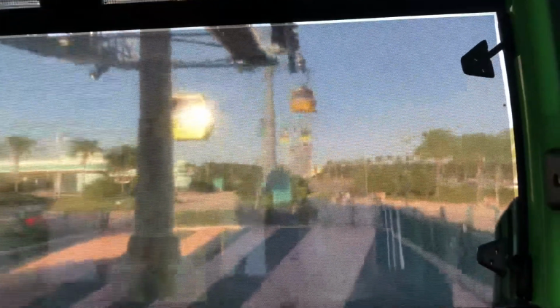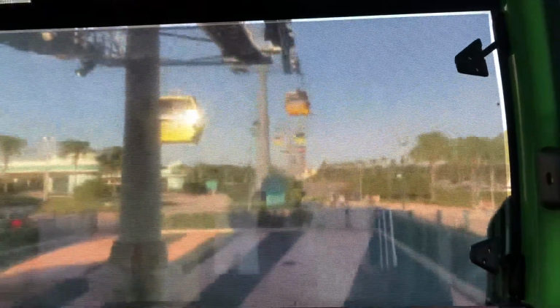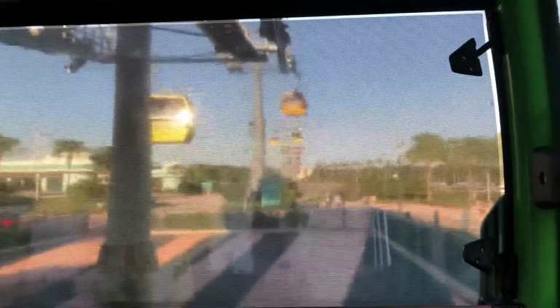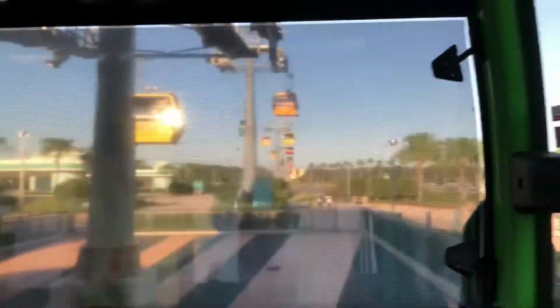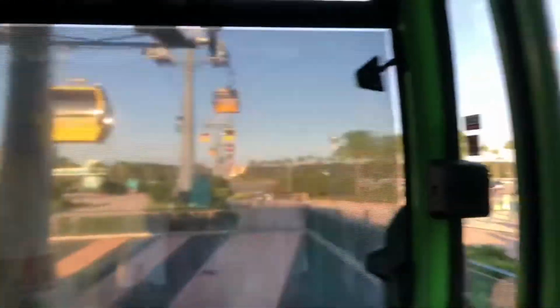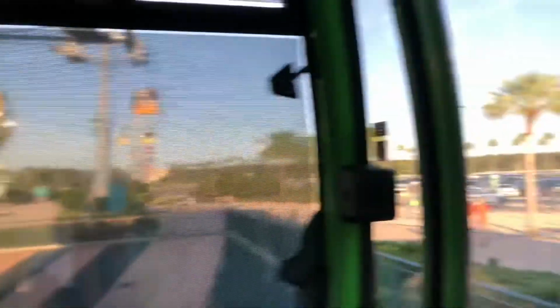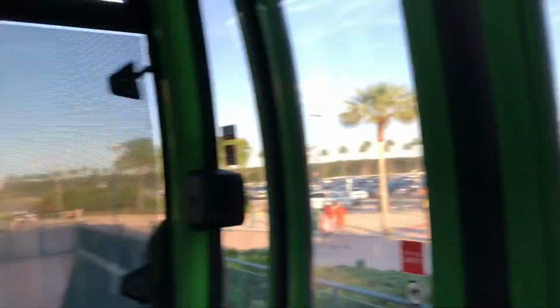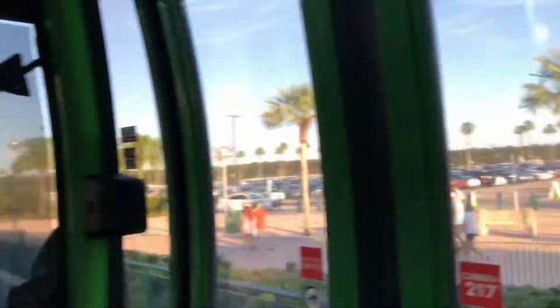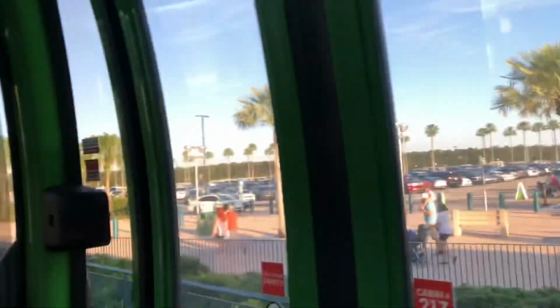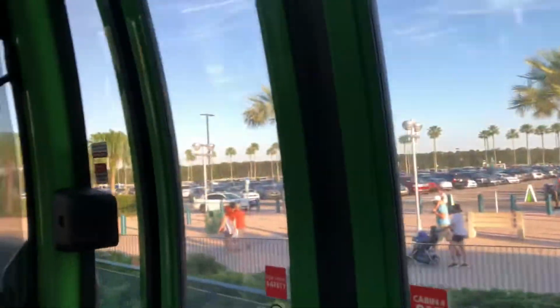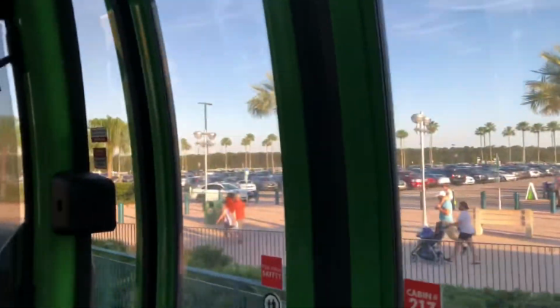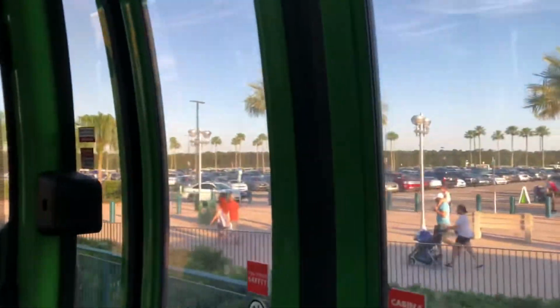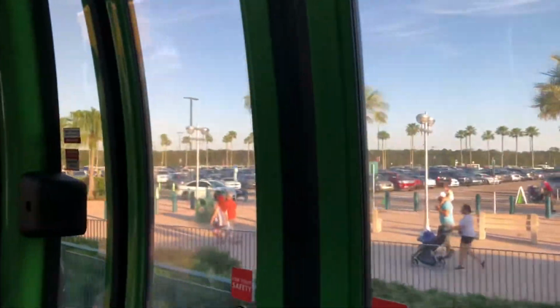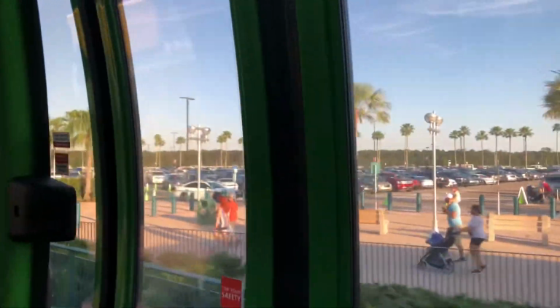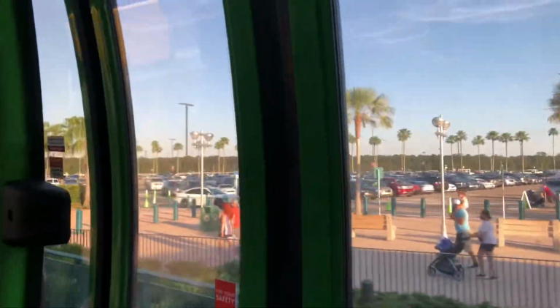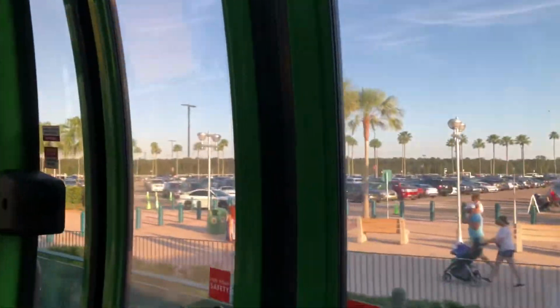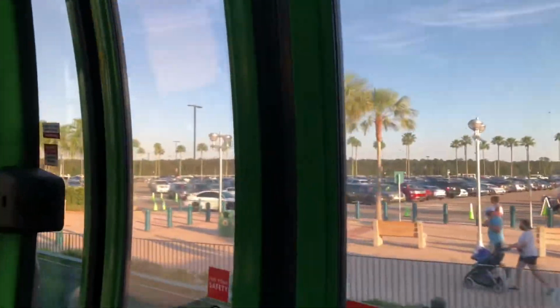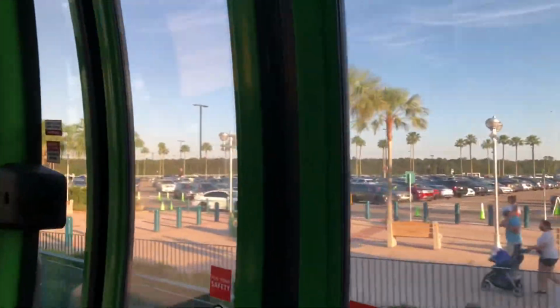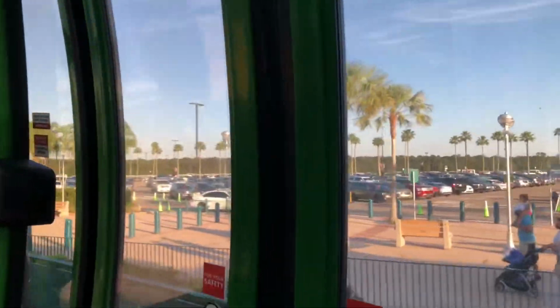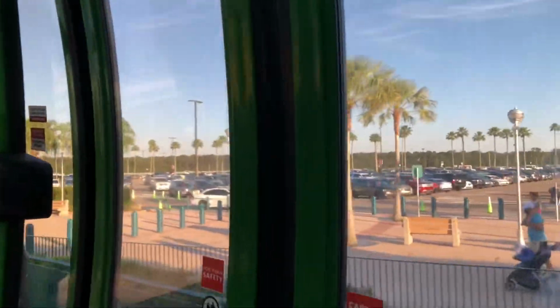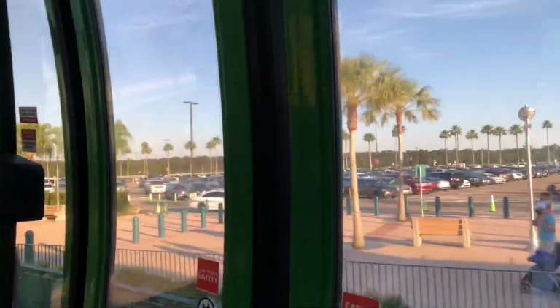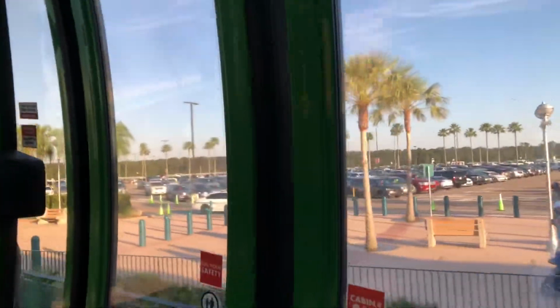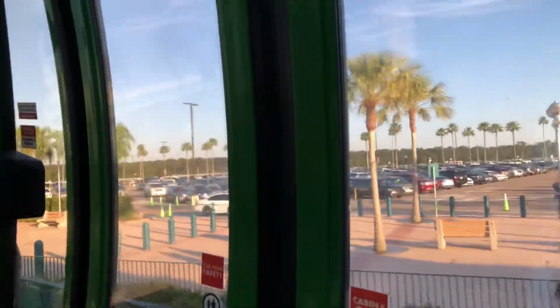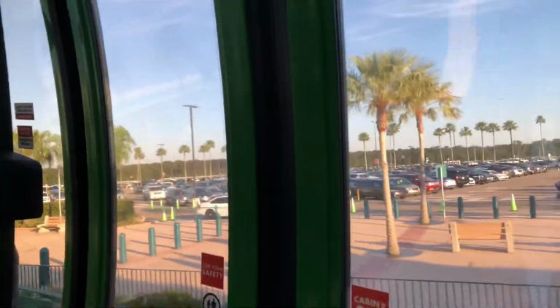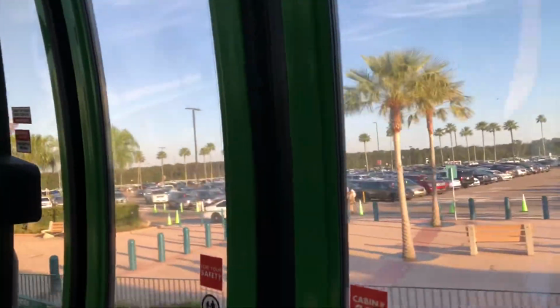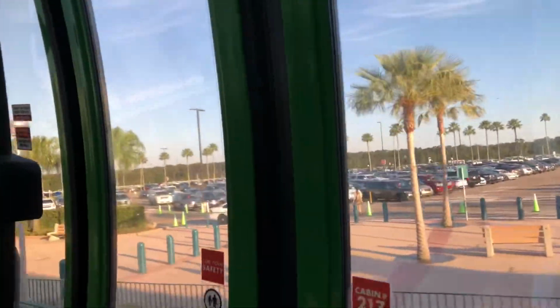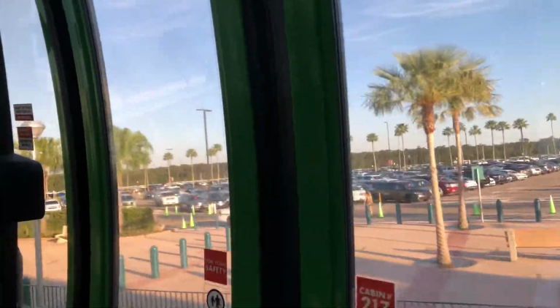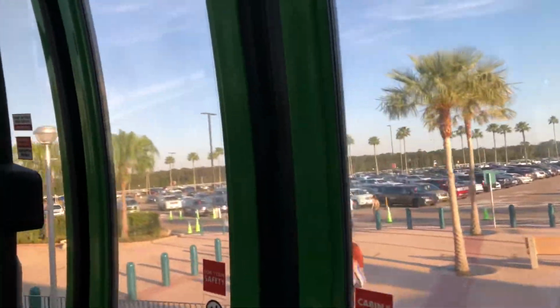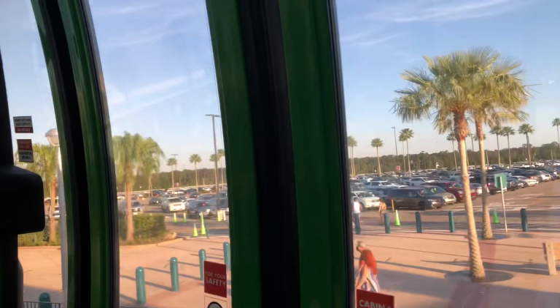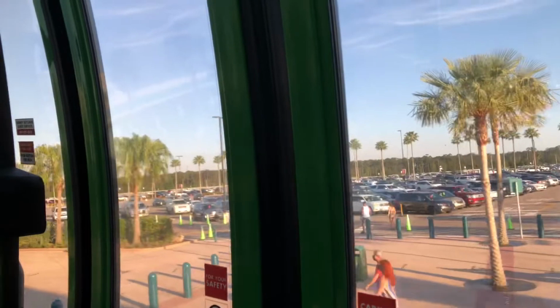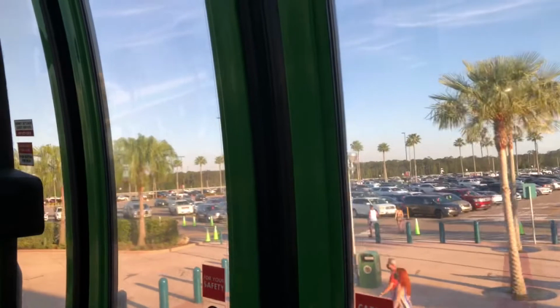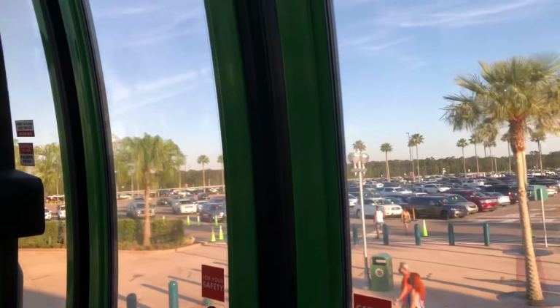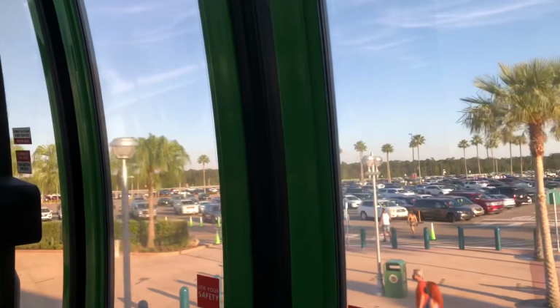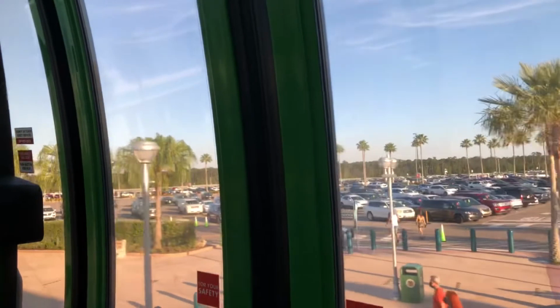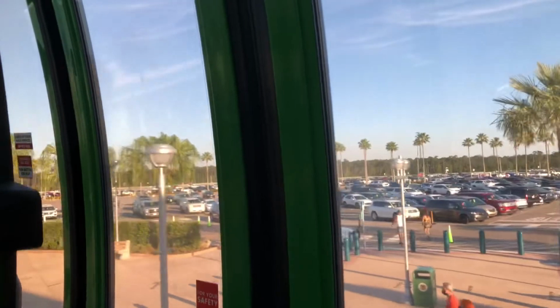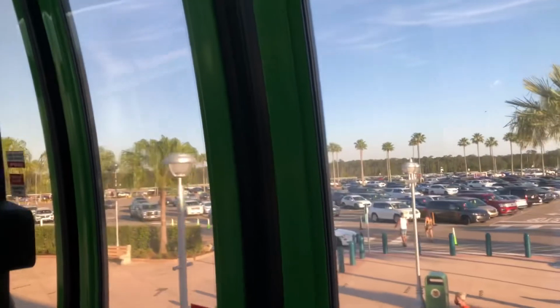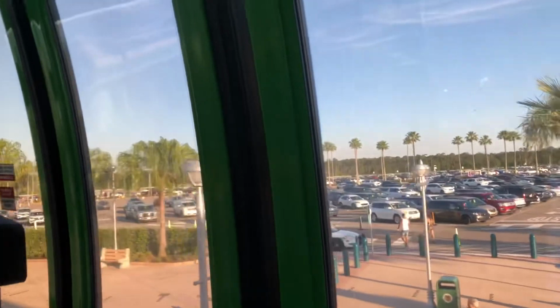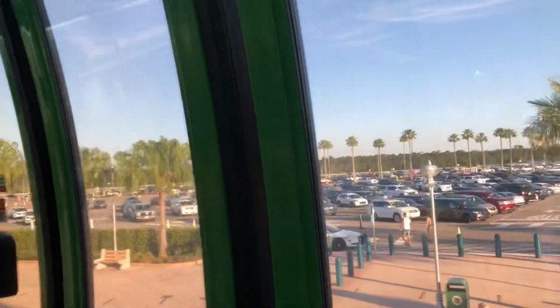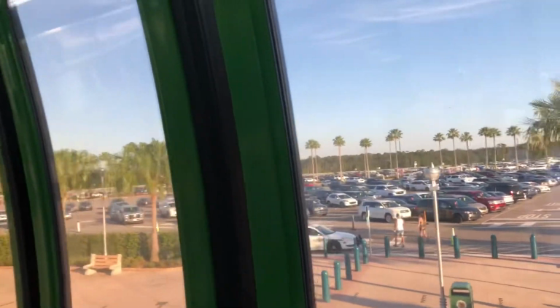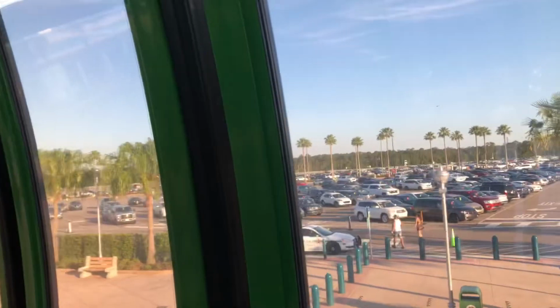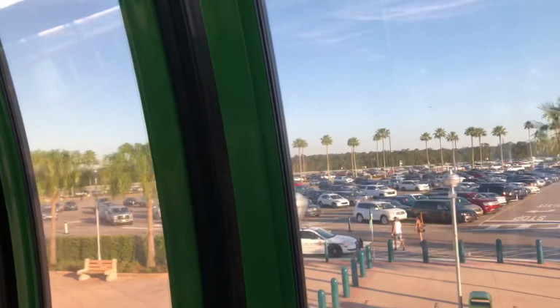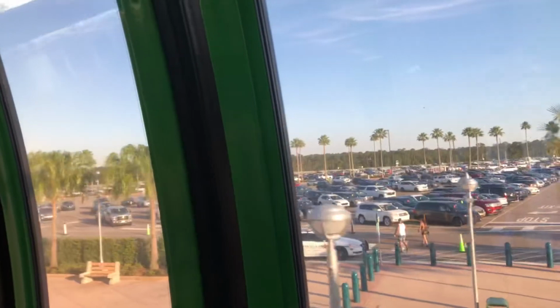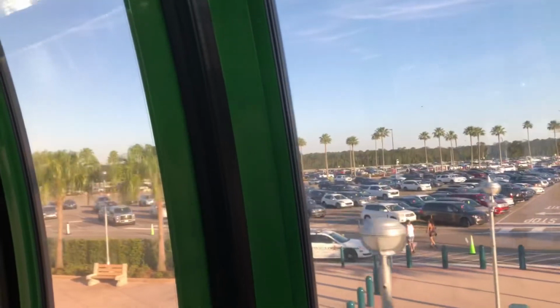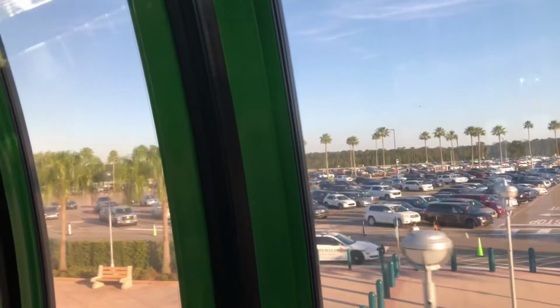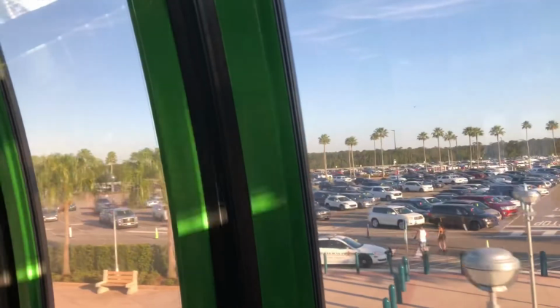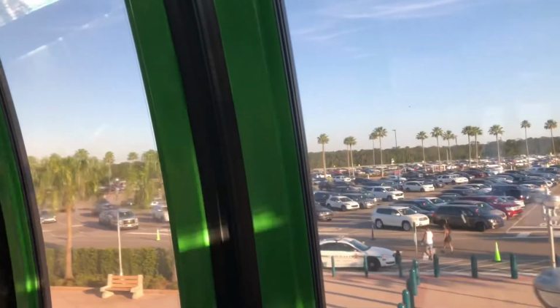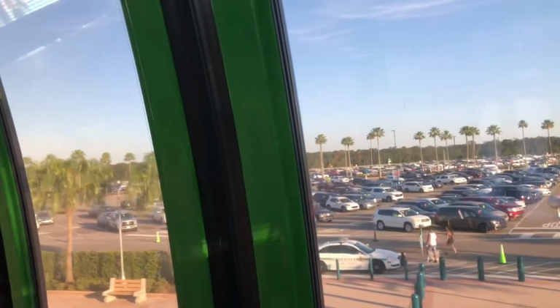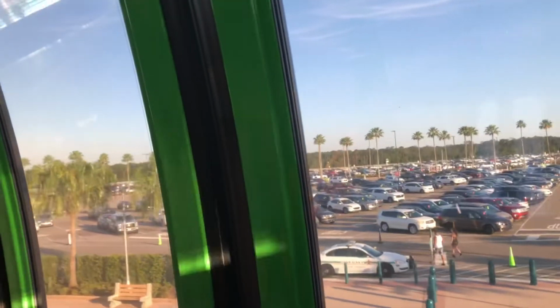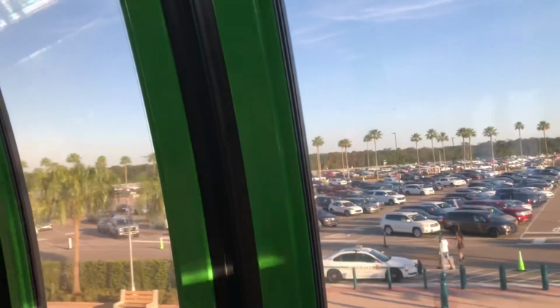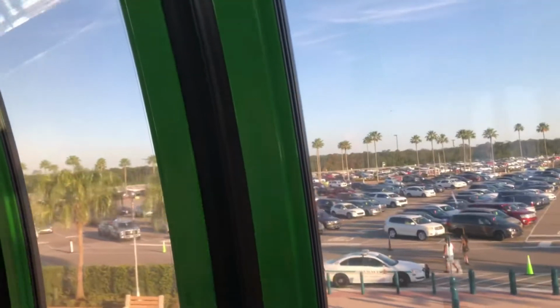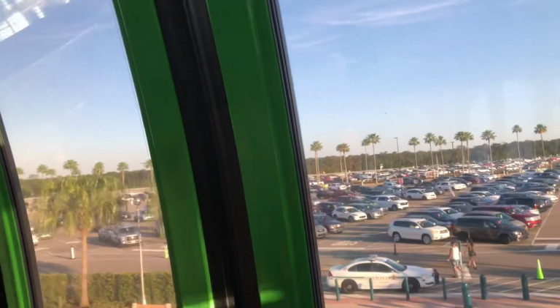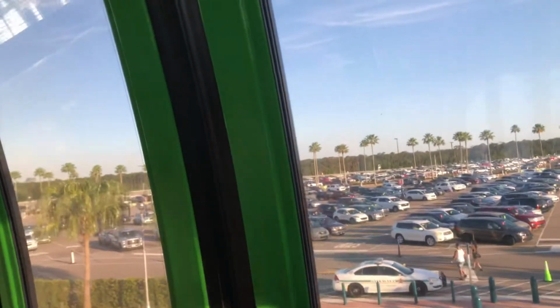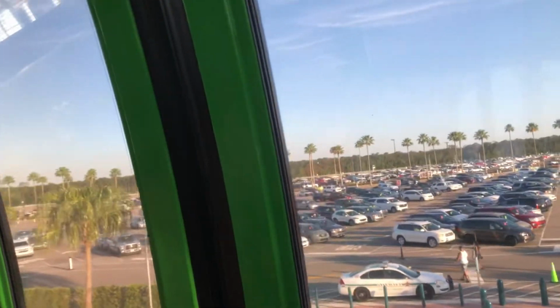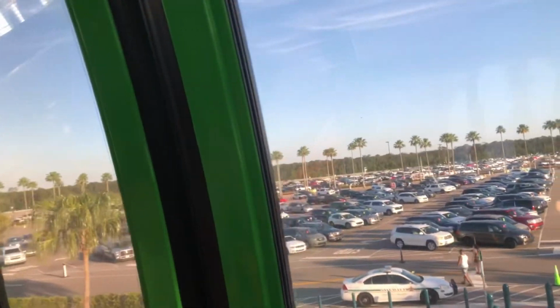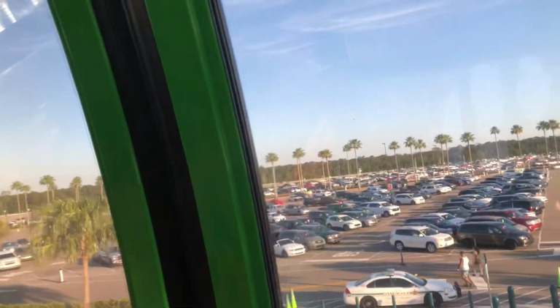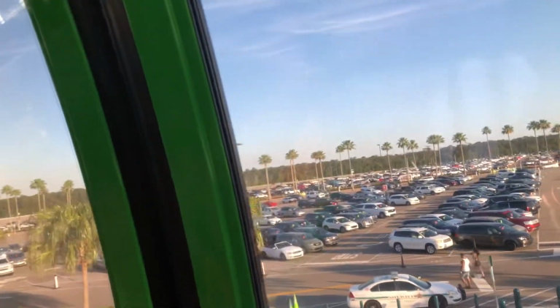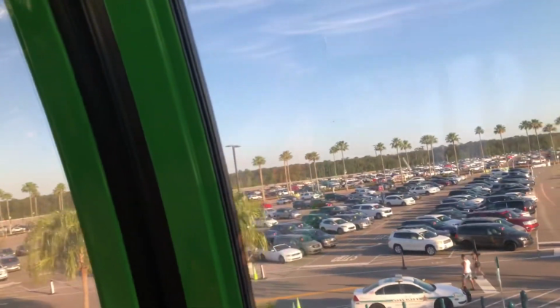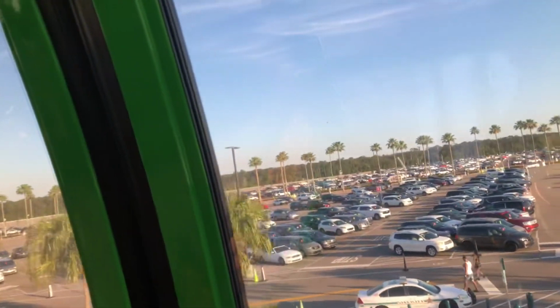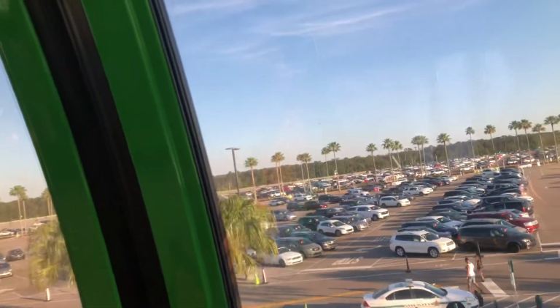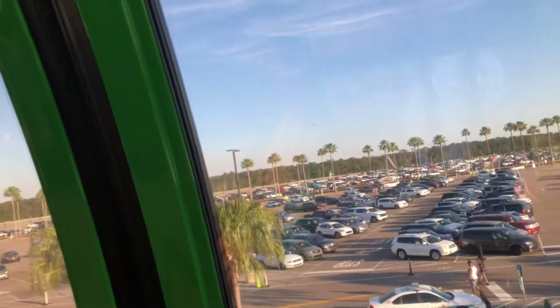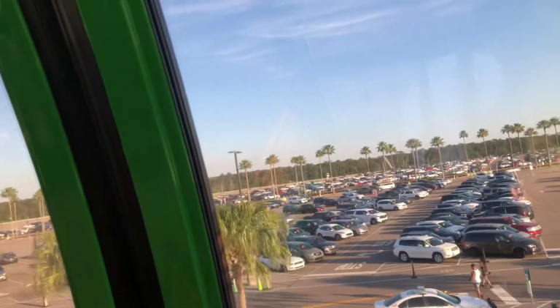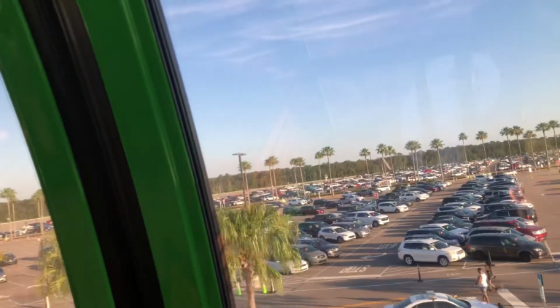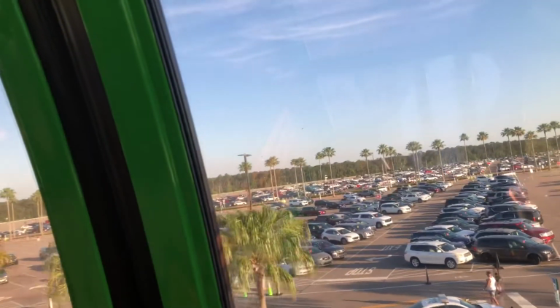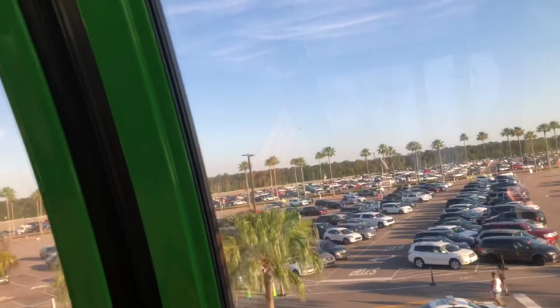Whoa, here we go! Wow, that's a good takeoff. You kind of pick up speed there at the beginning when you take off.